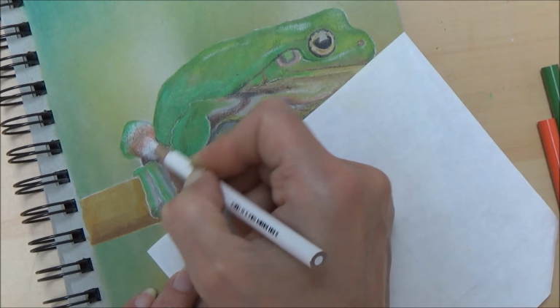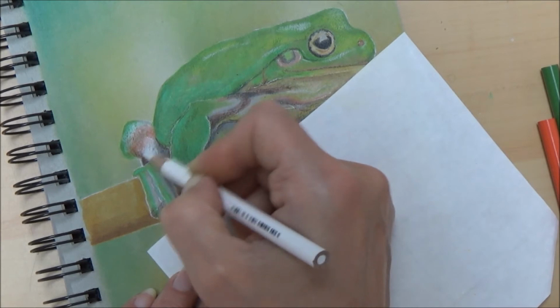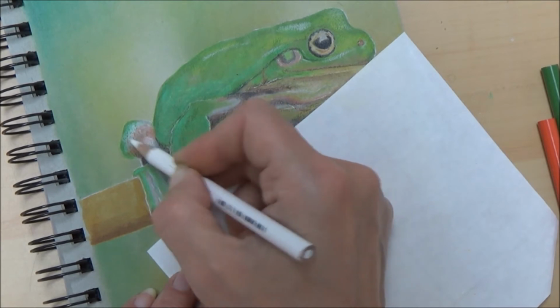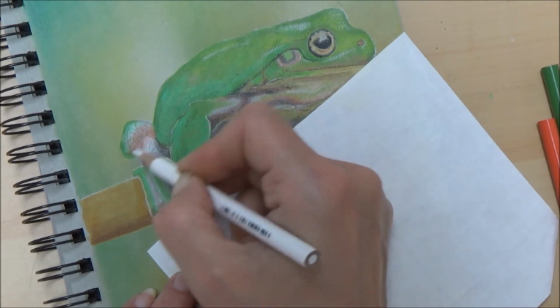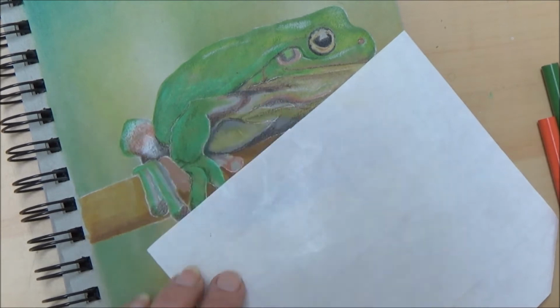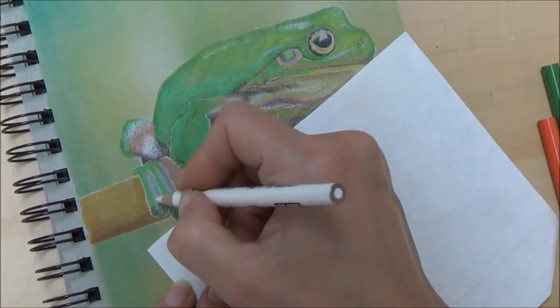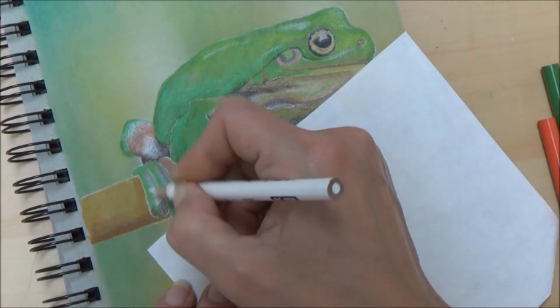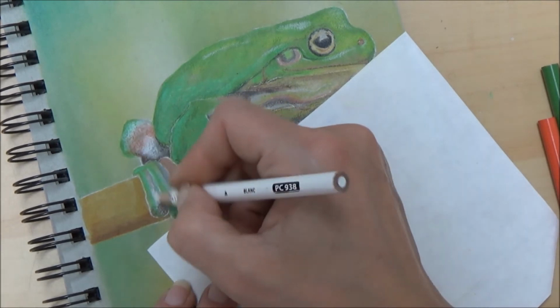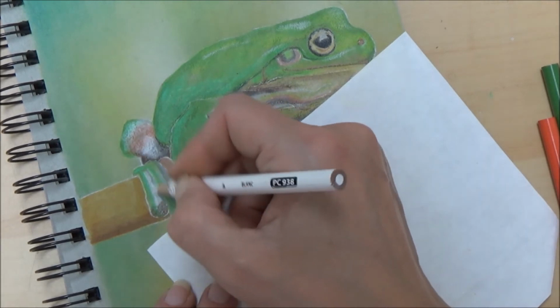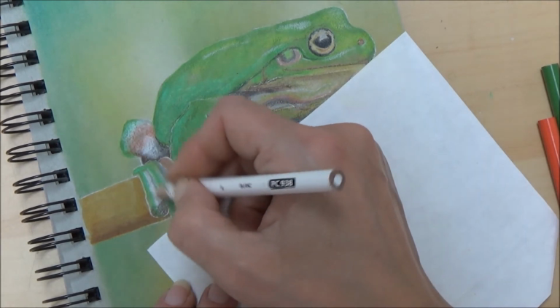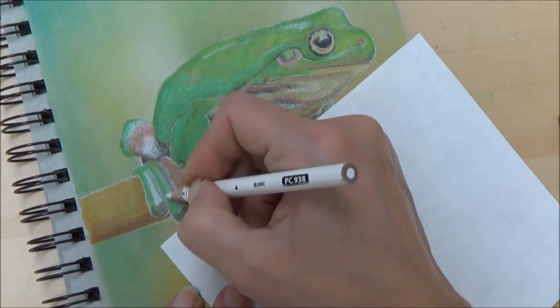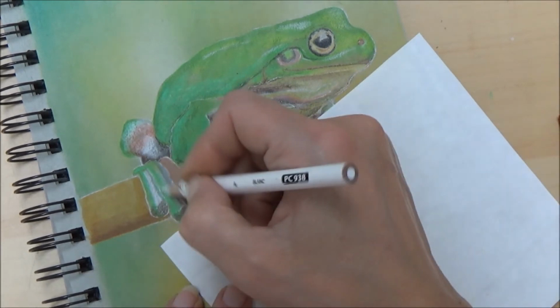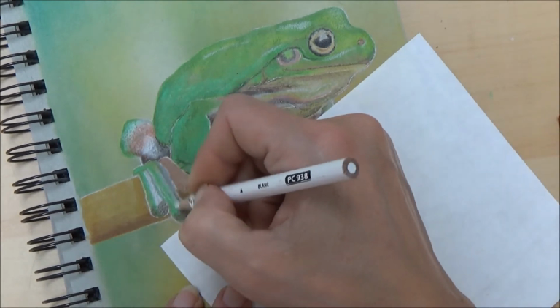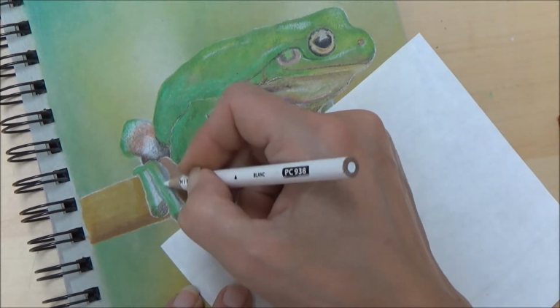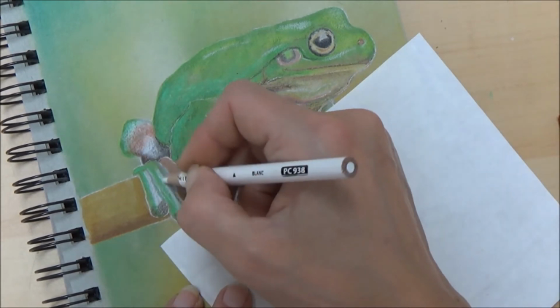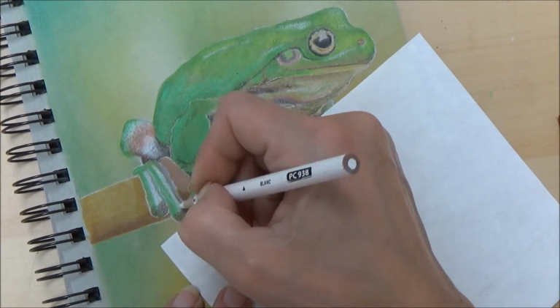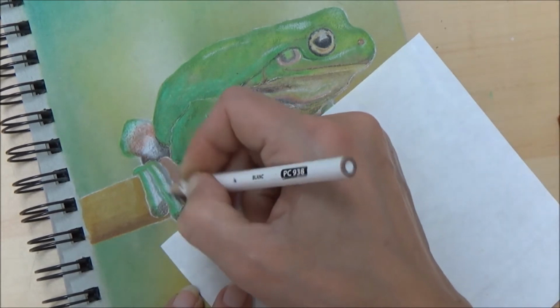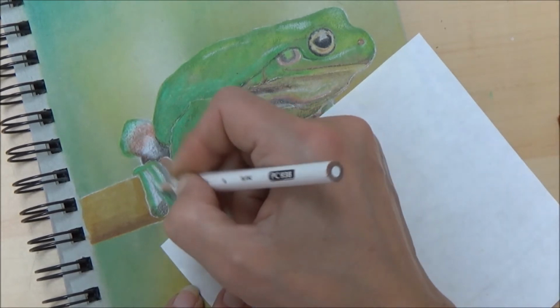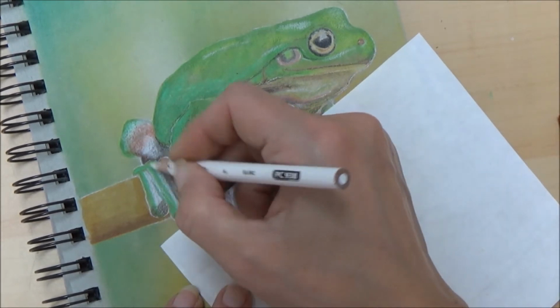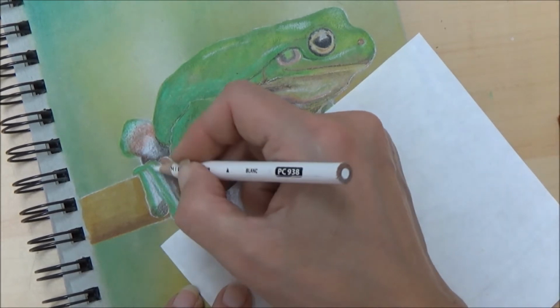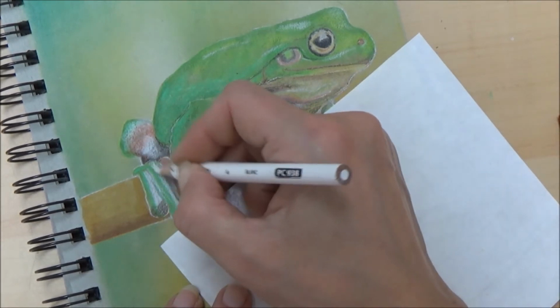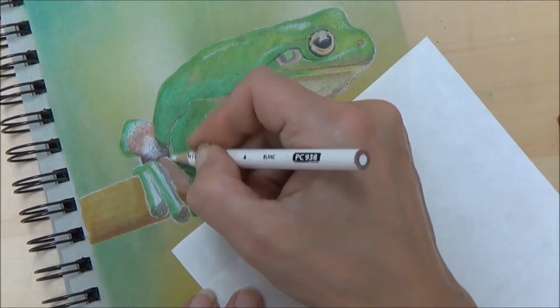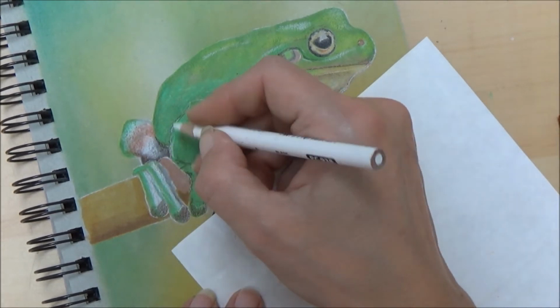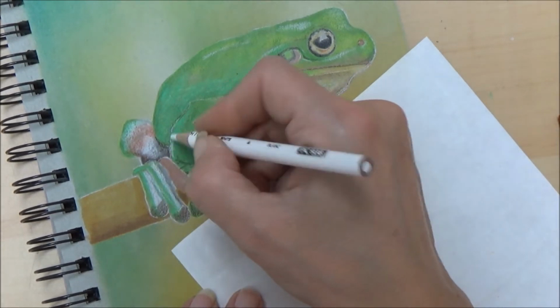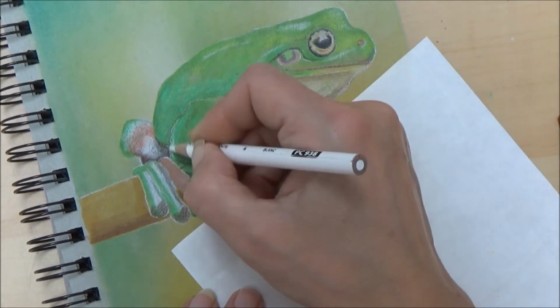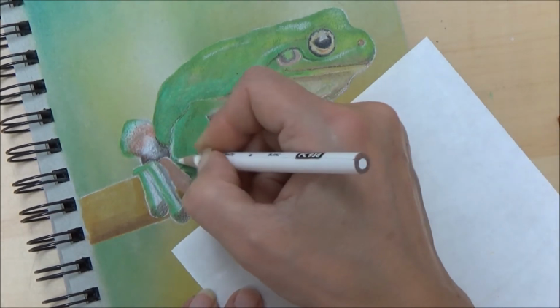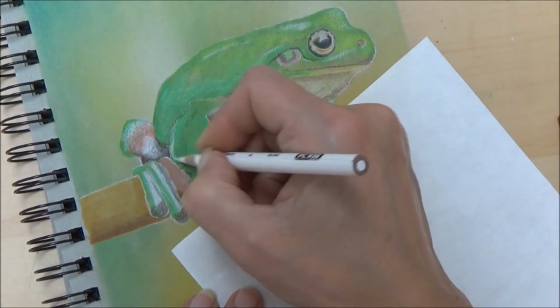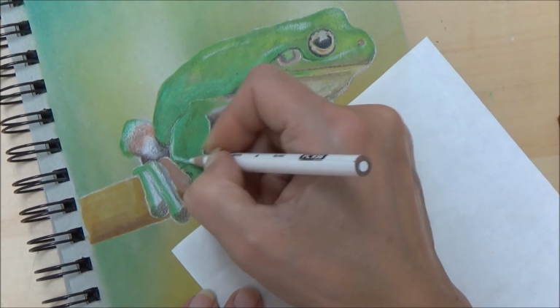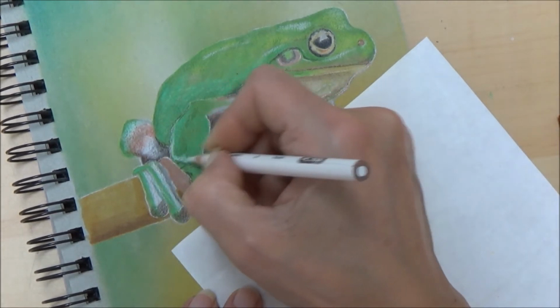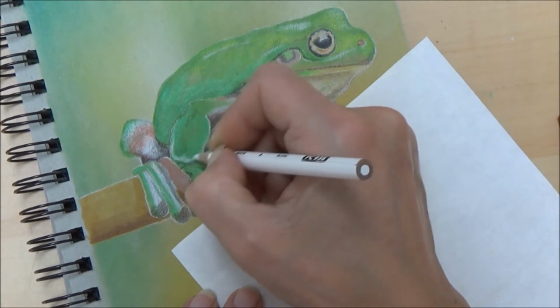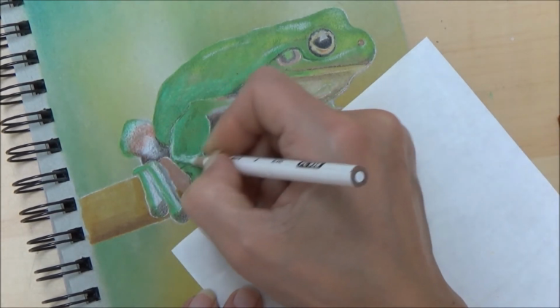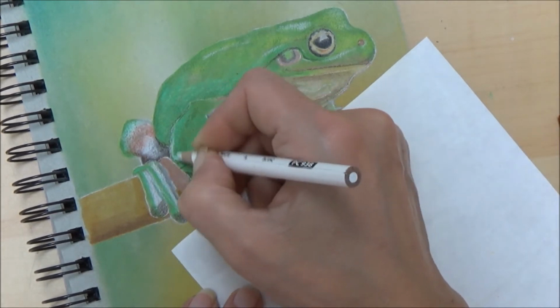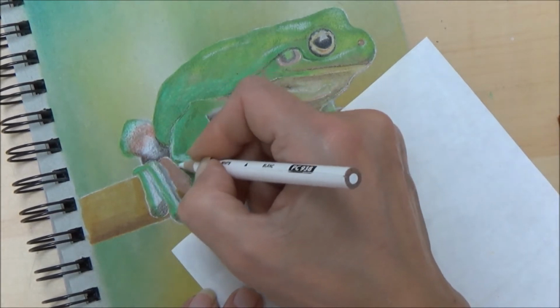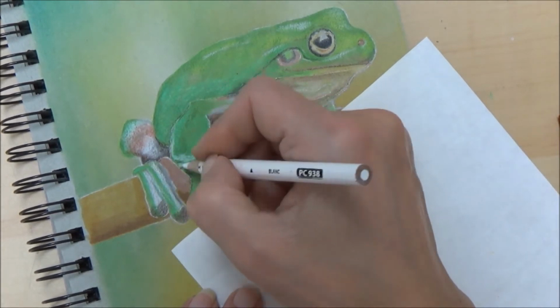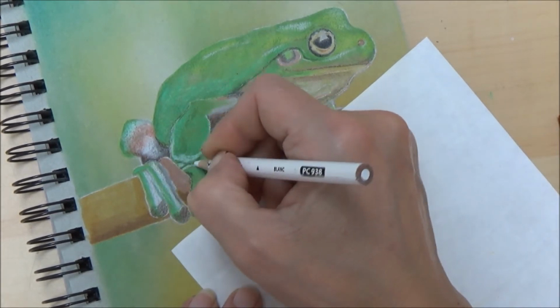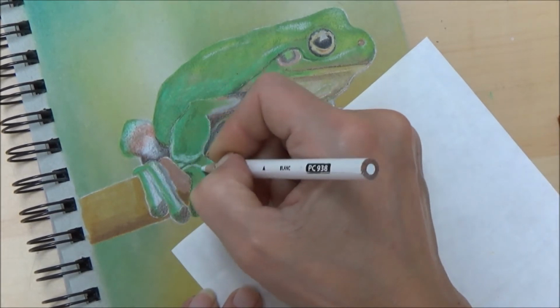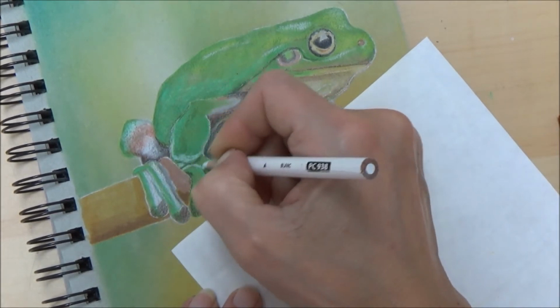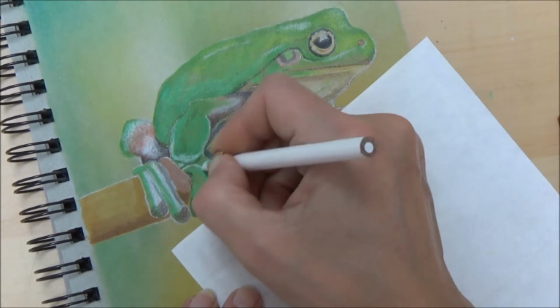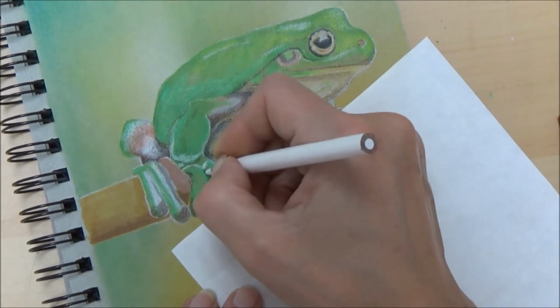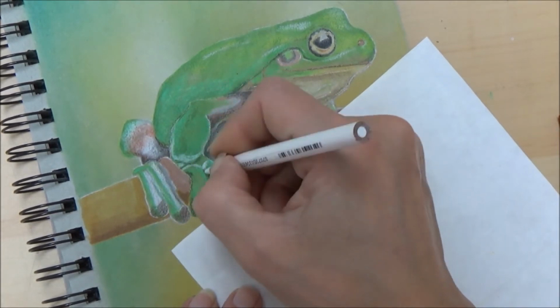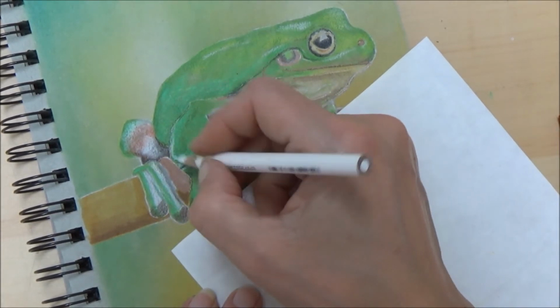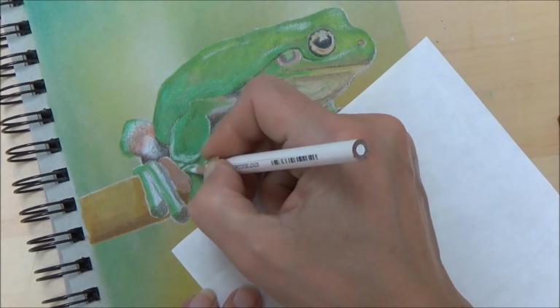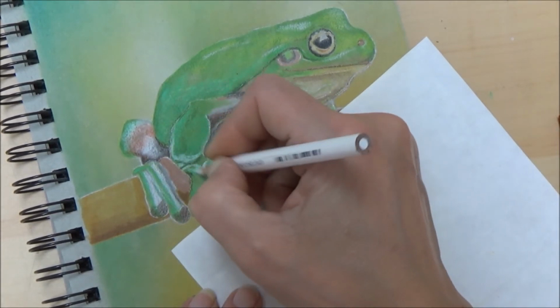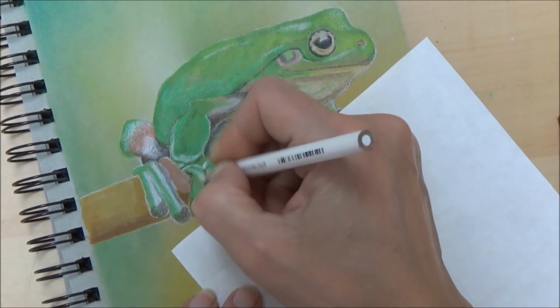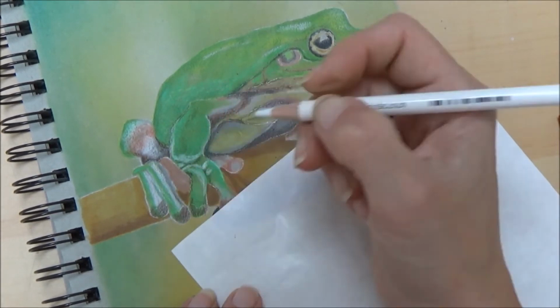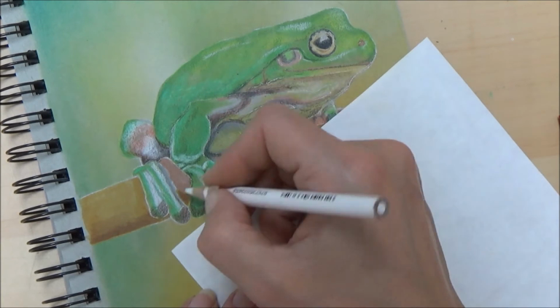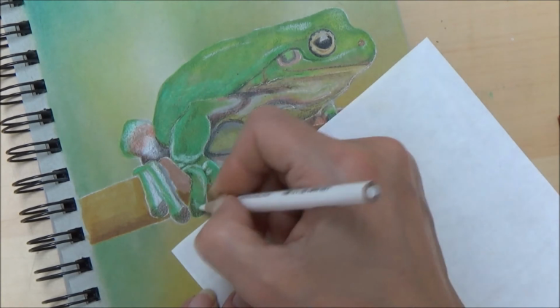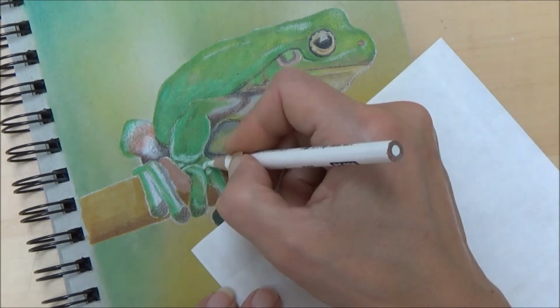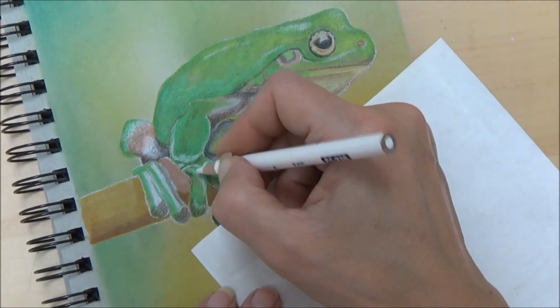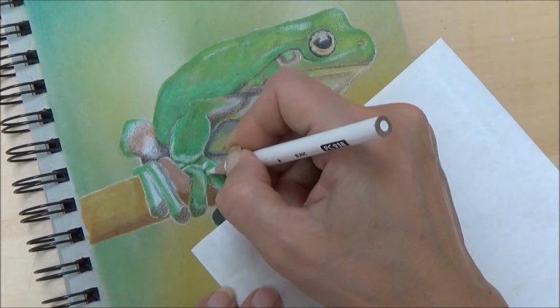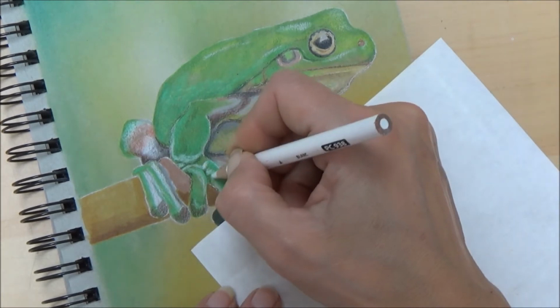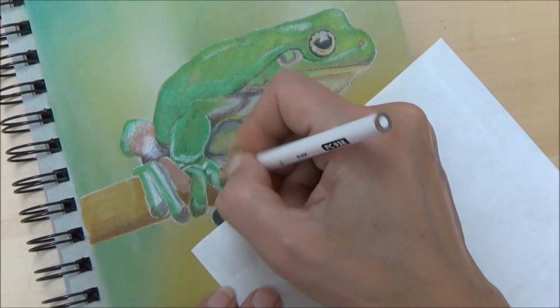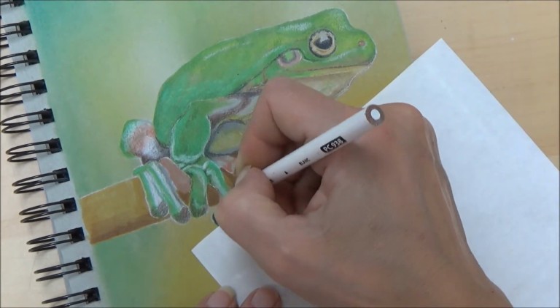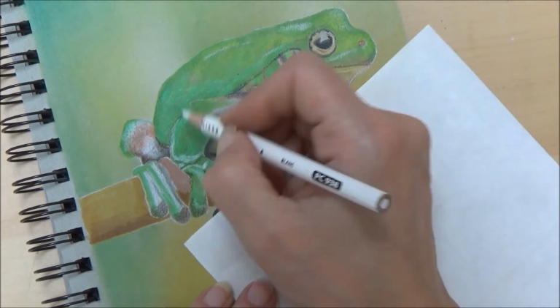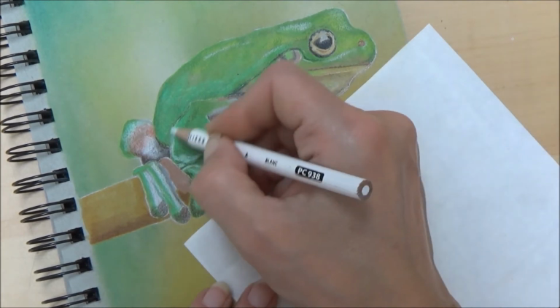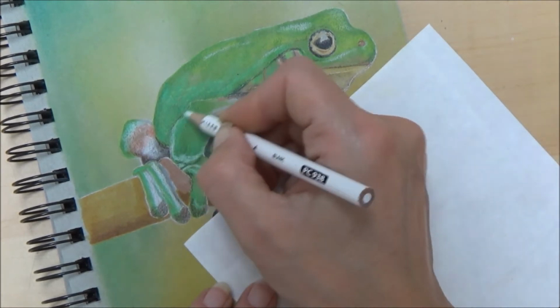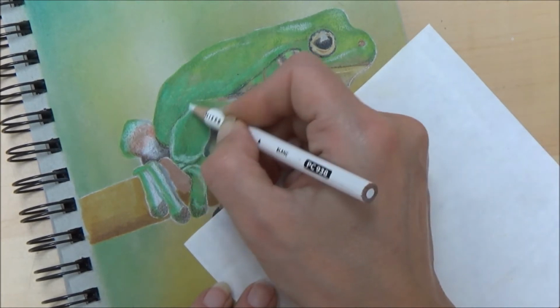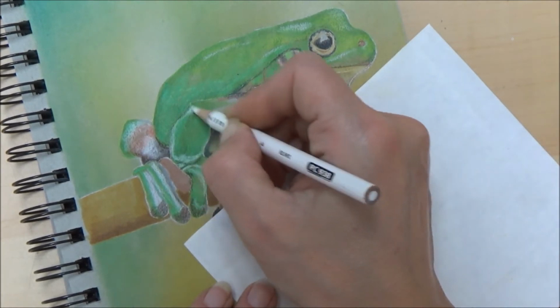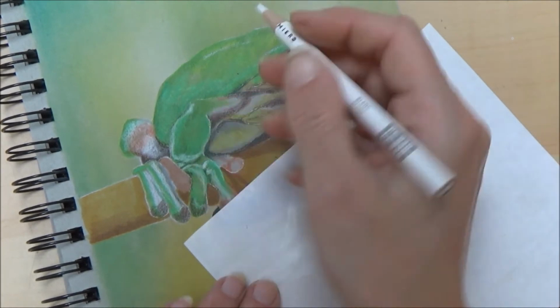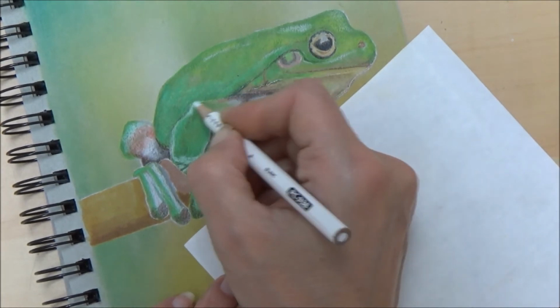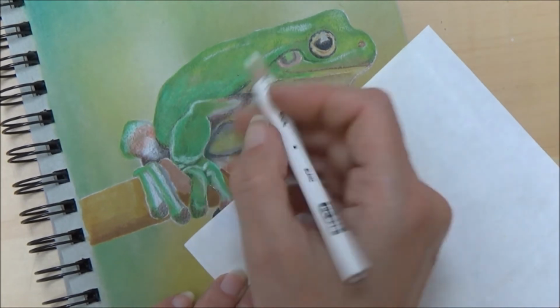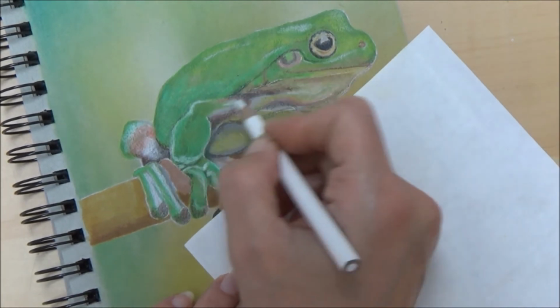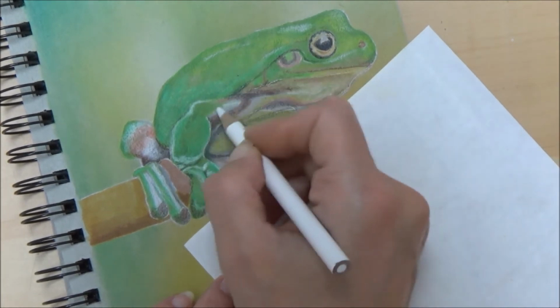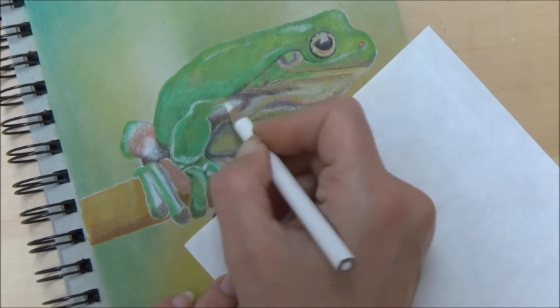I just used my white Prismacolor pencil to add in some of those highlights and also to blend some of the colour pencil layers that I've put down.